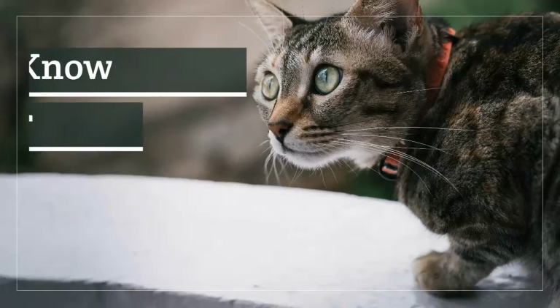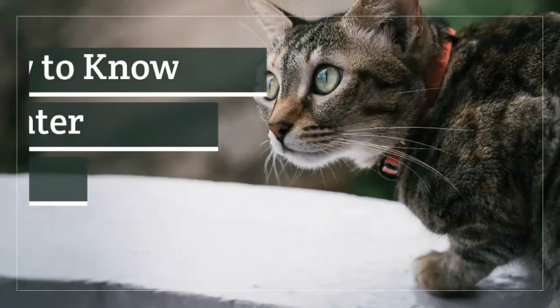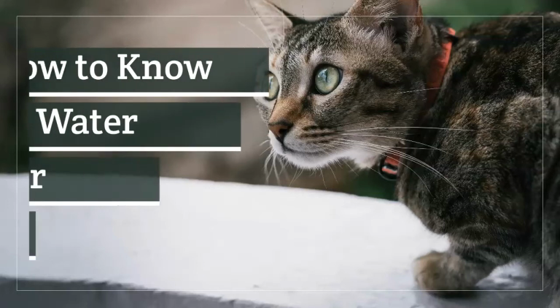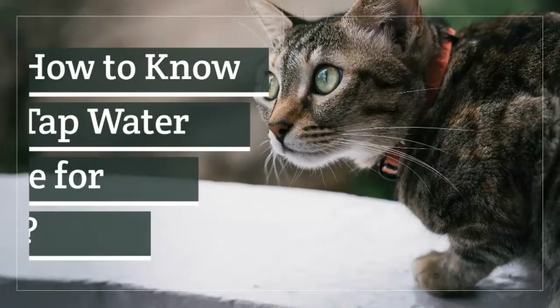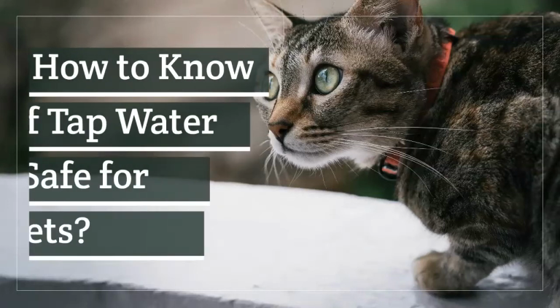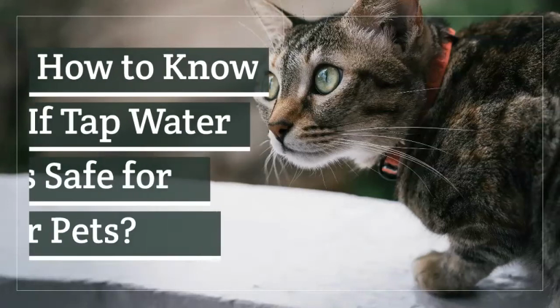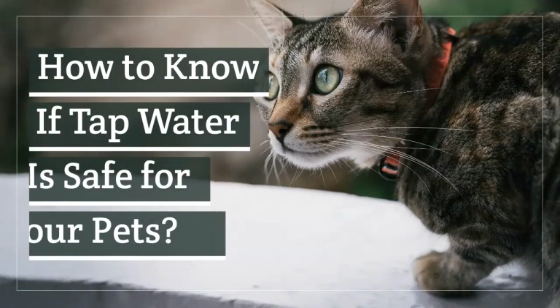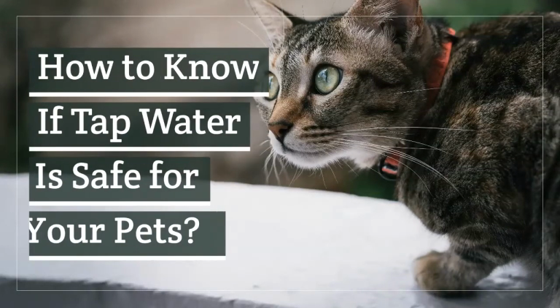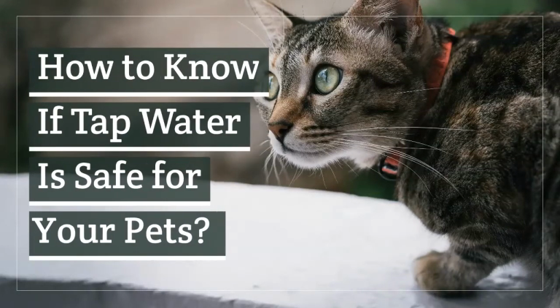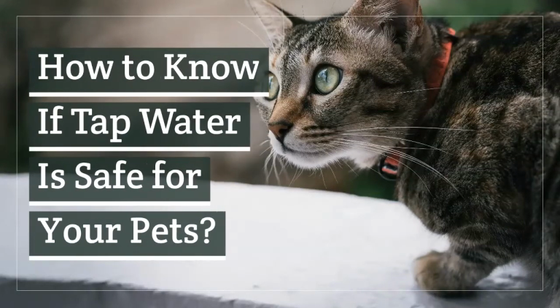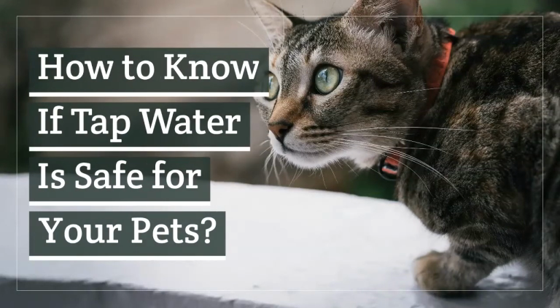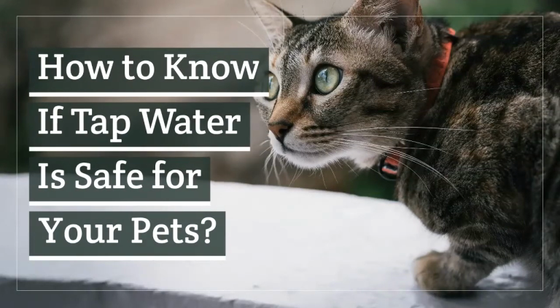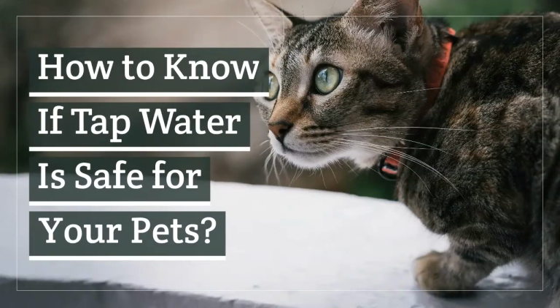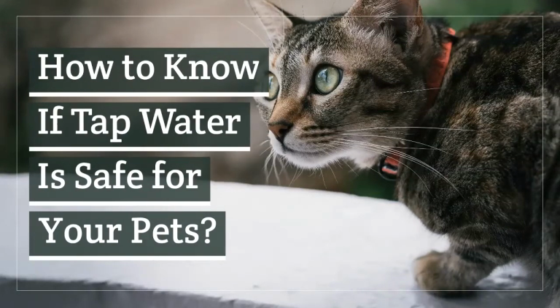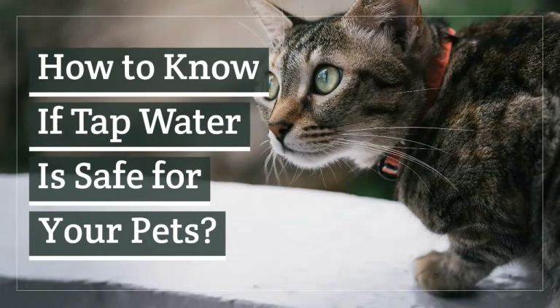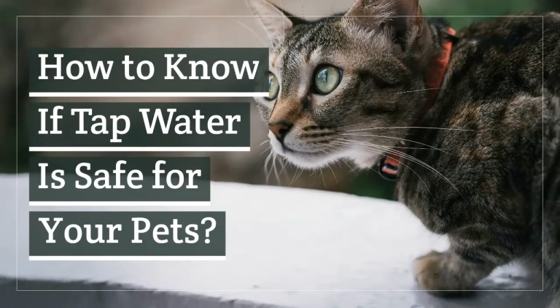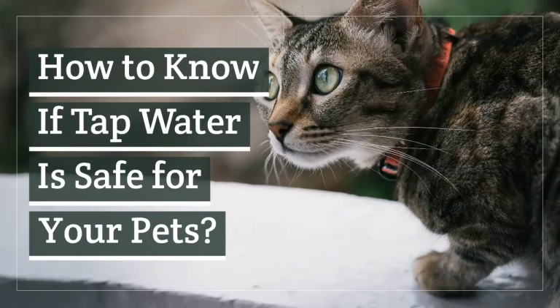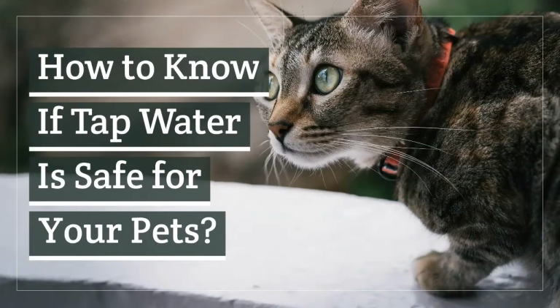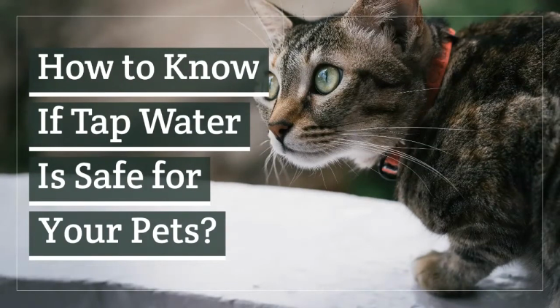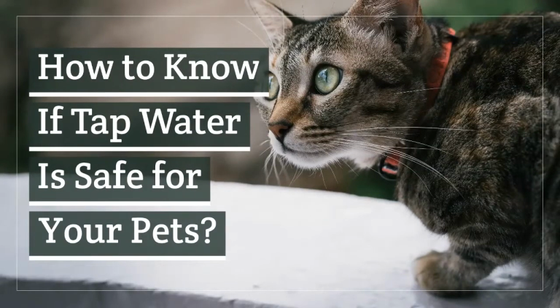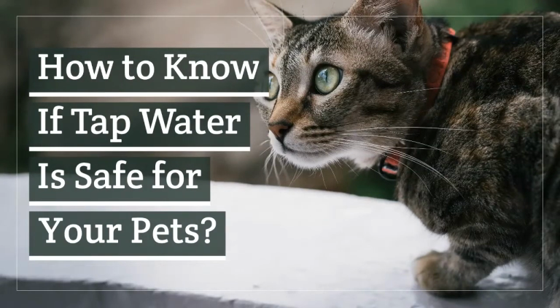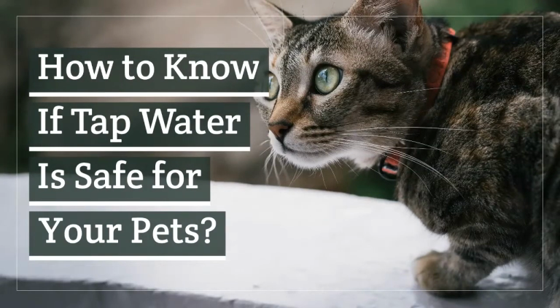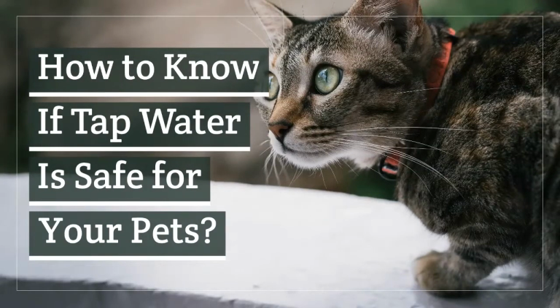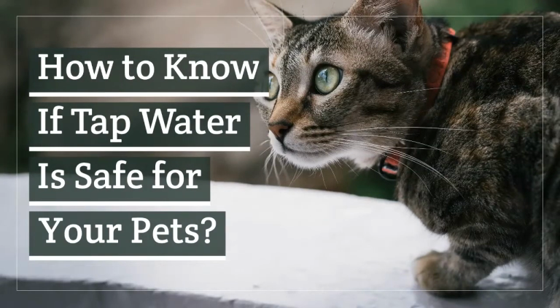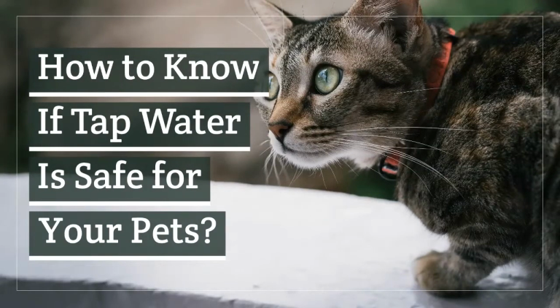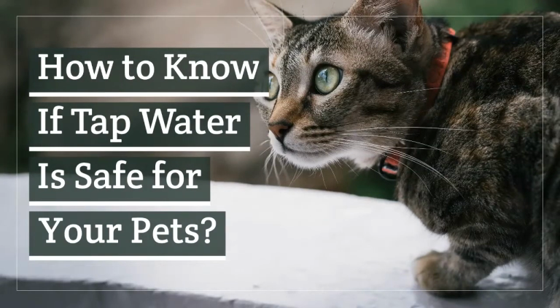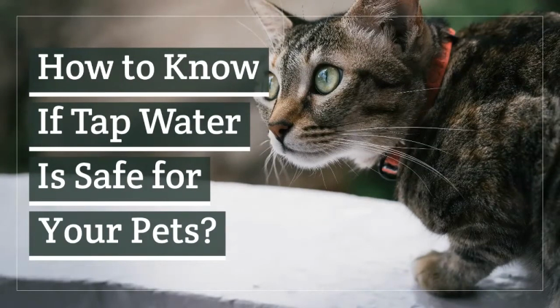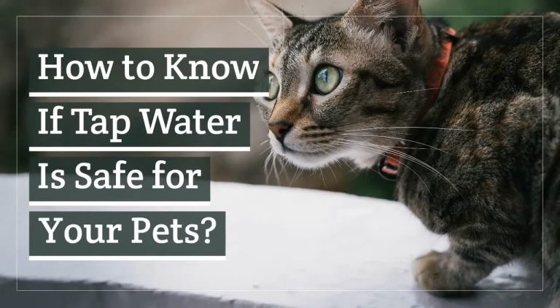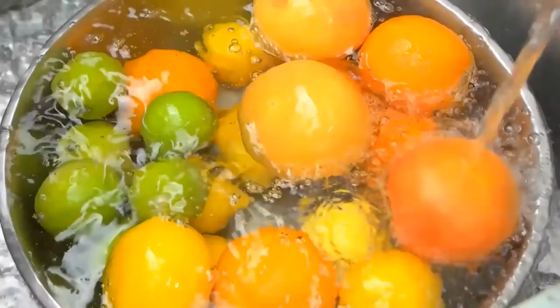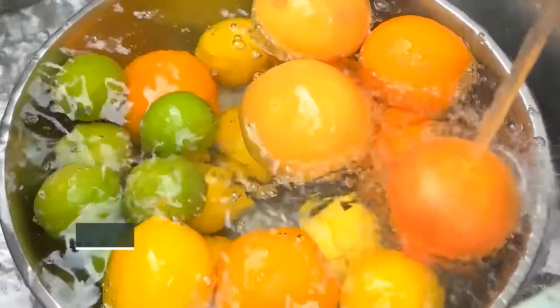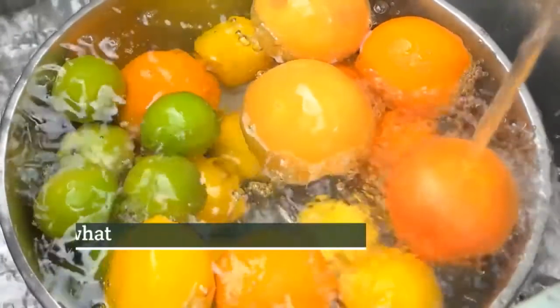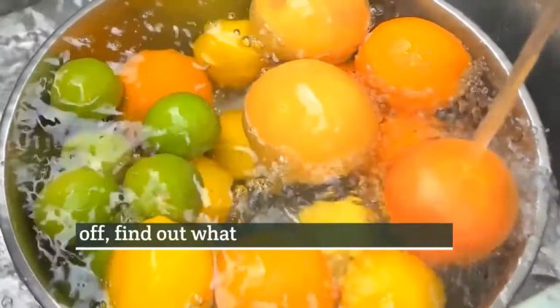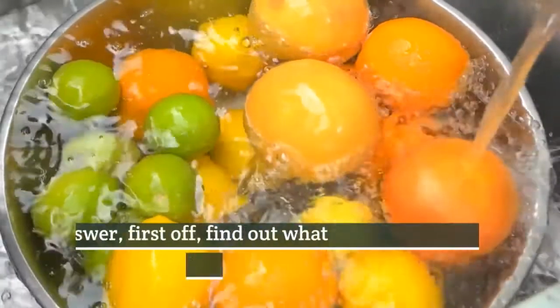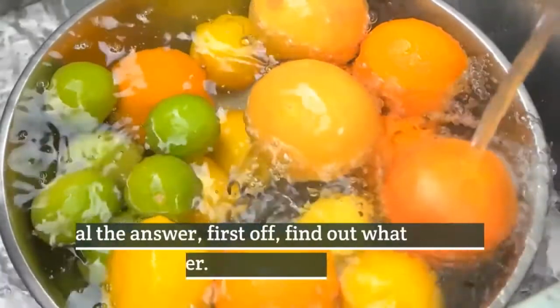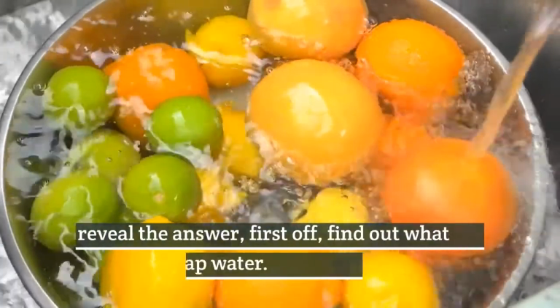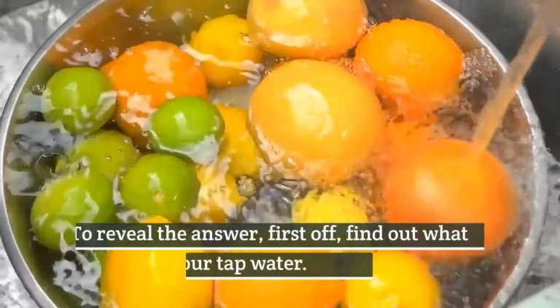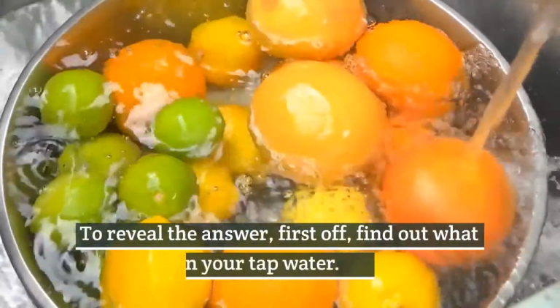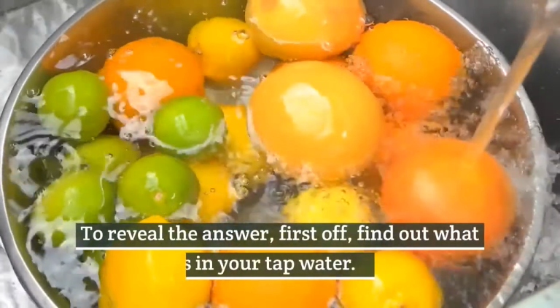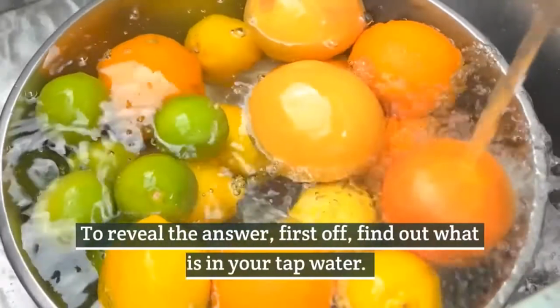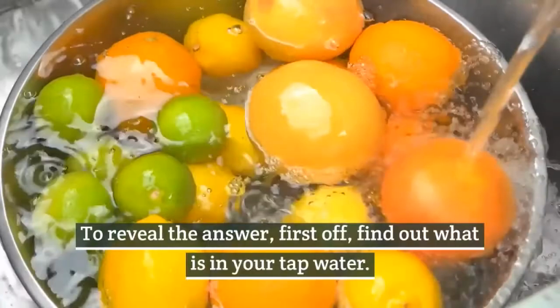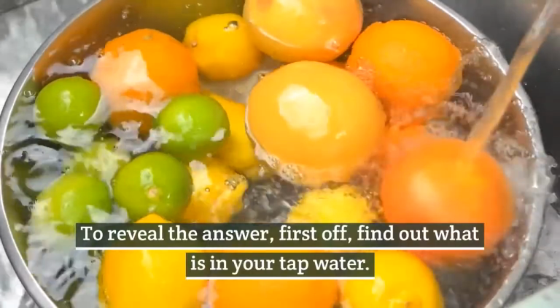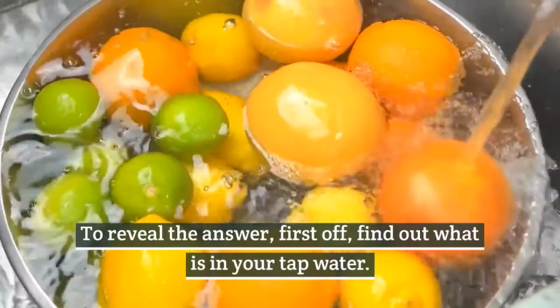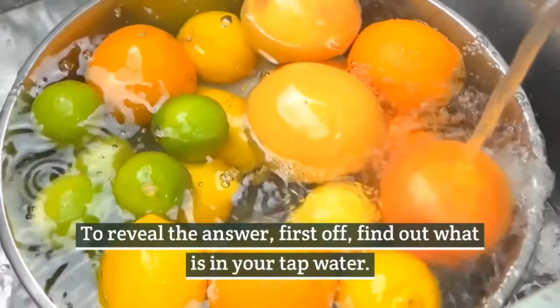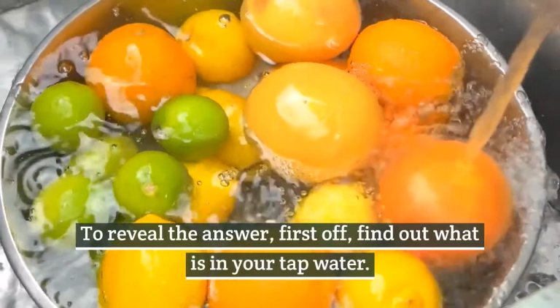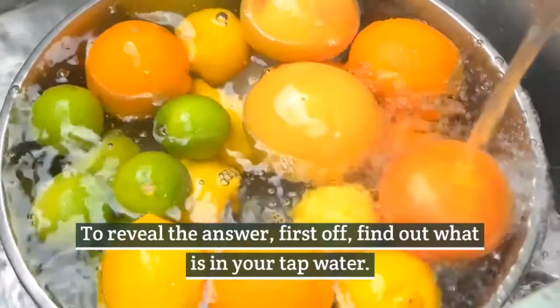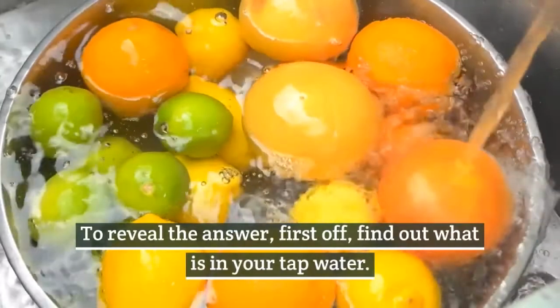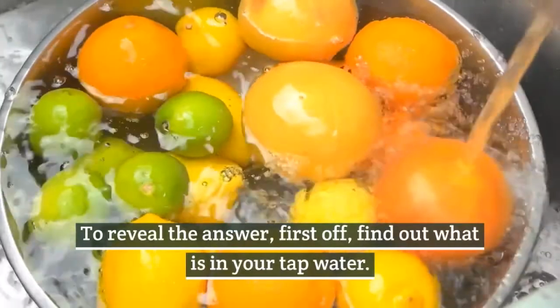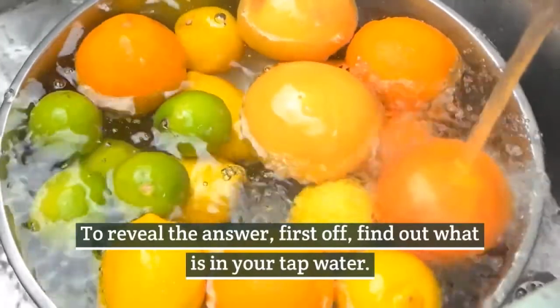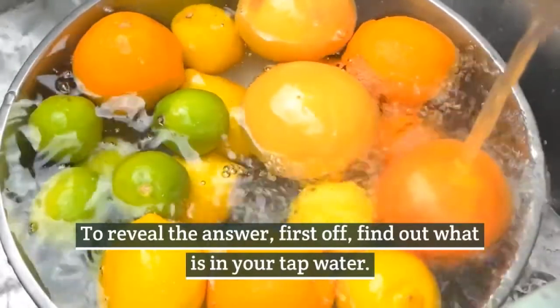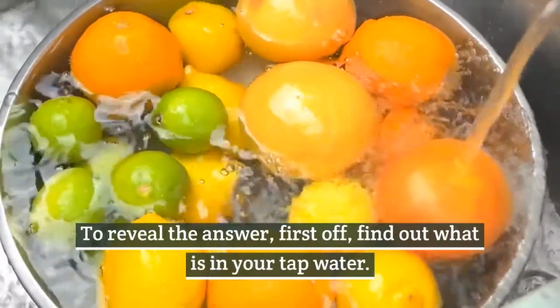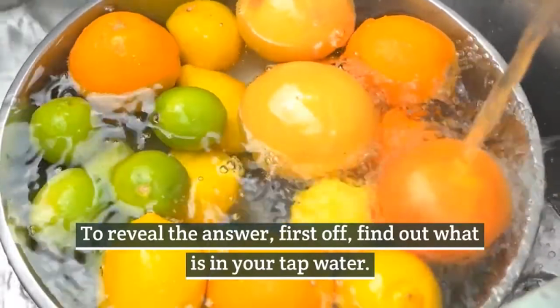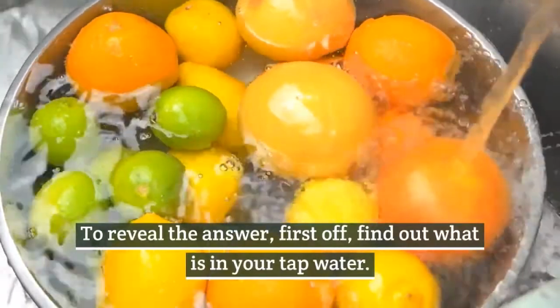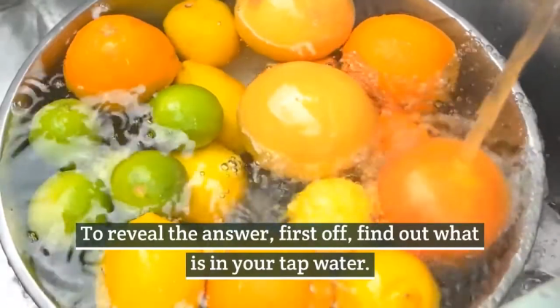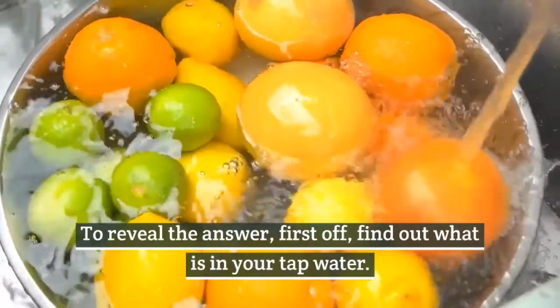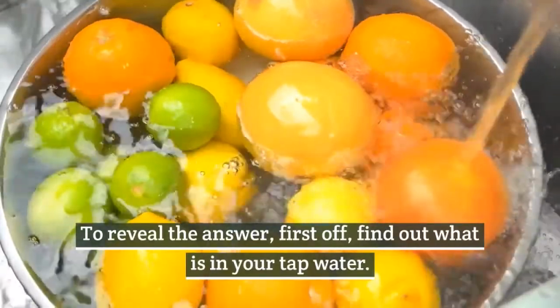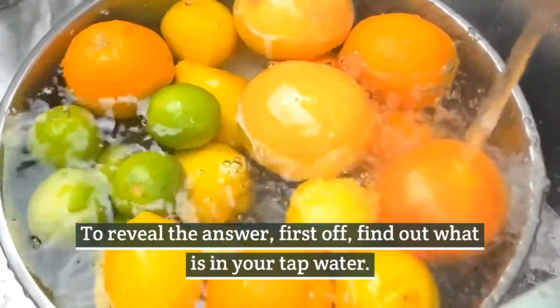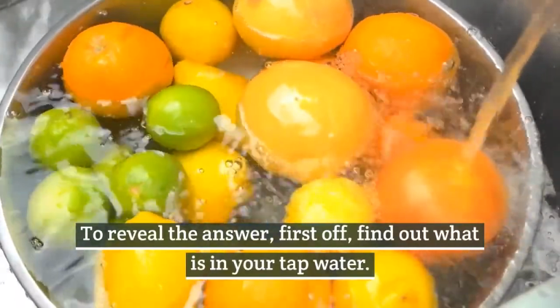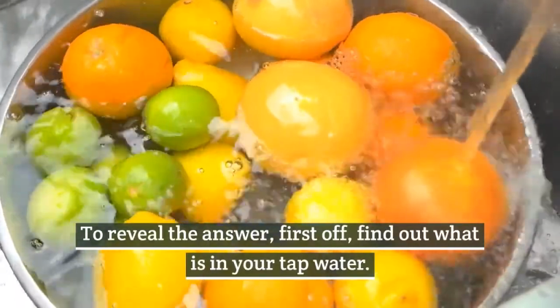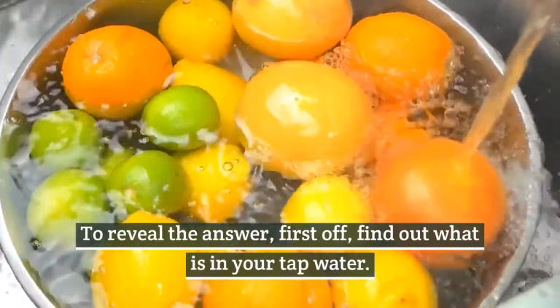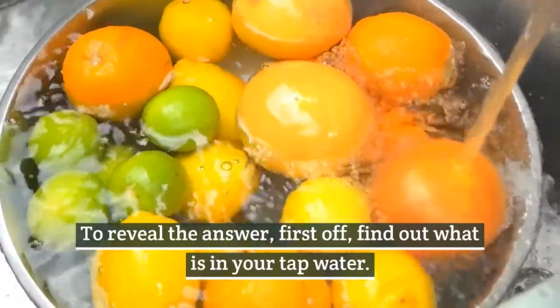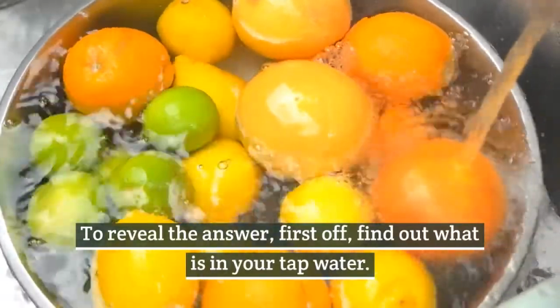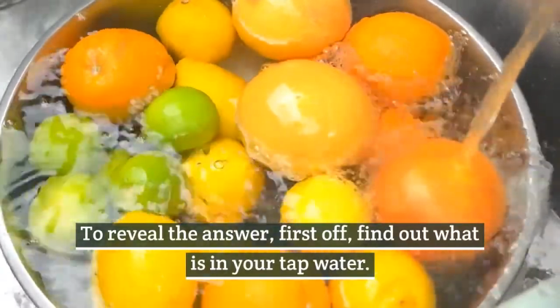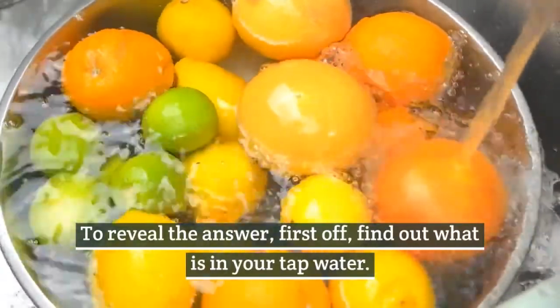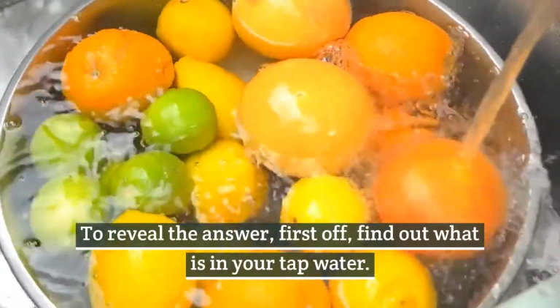How to know if tap water is safe for your pets? To reveal the answer, first off, find out what is in your tap water.